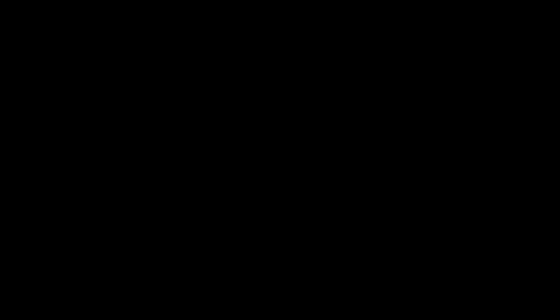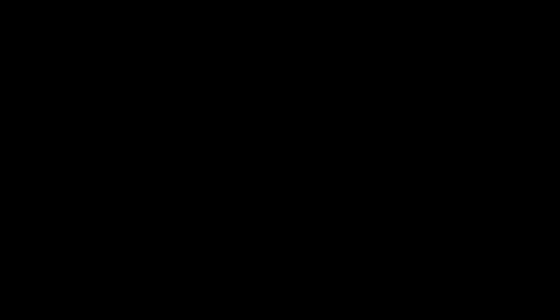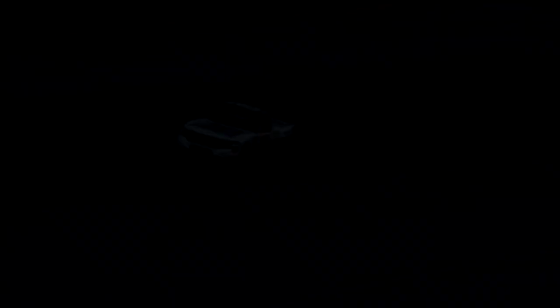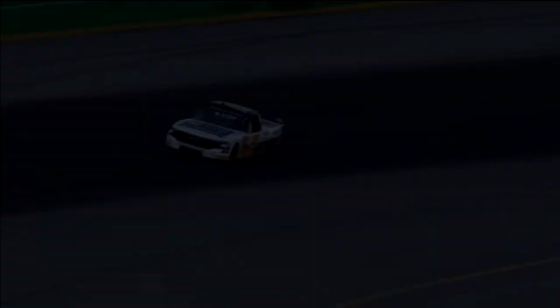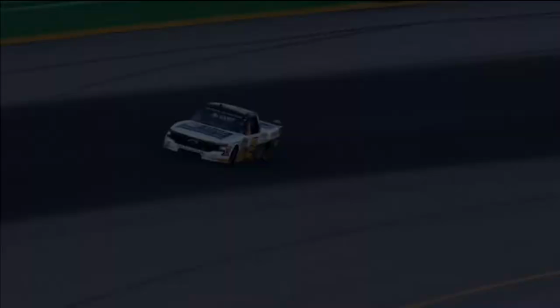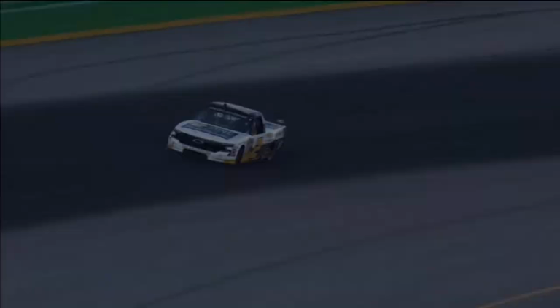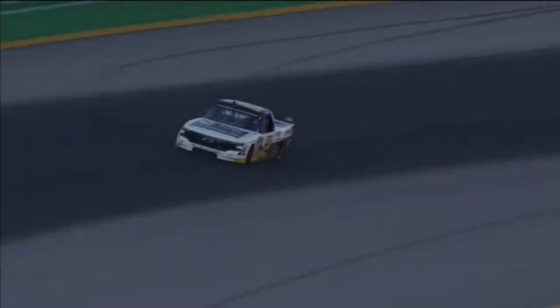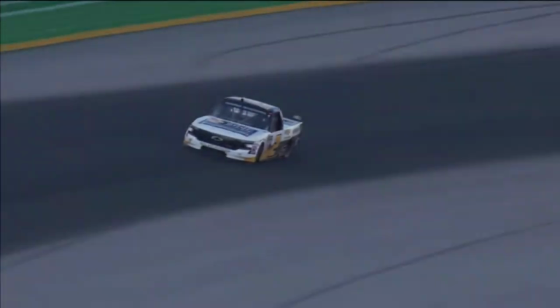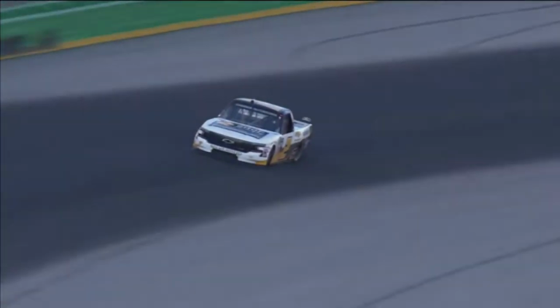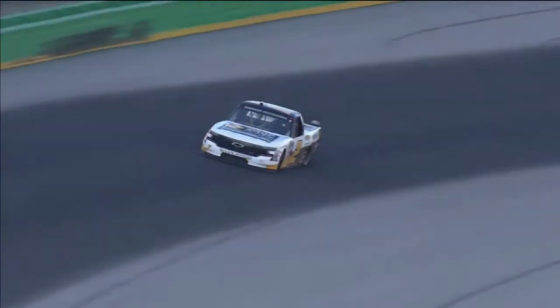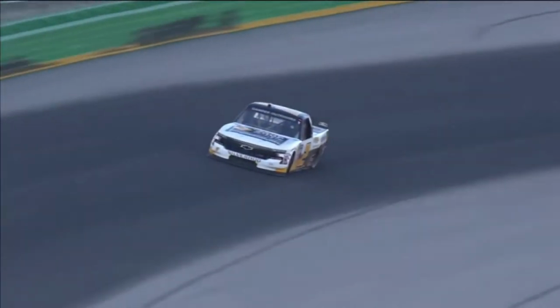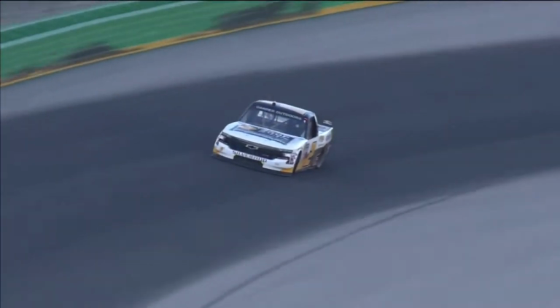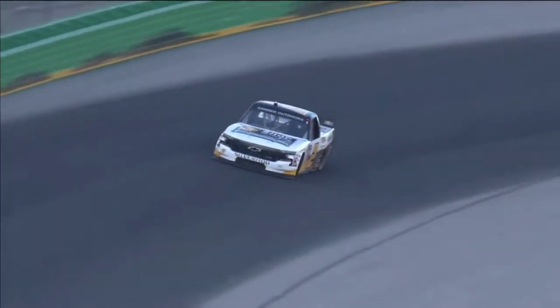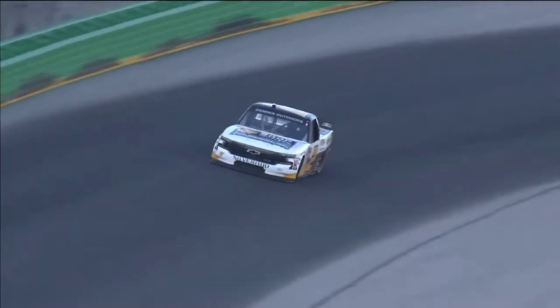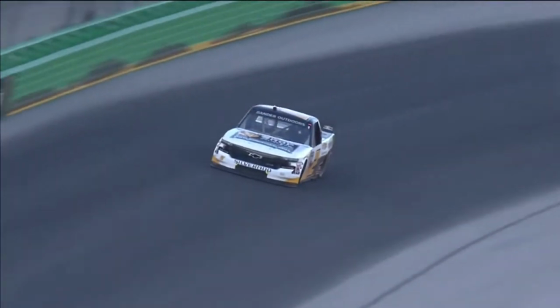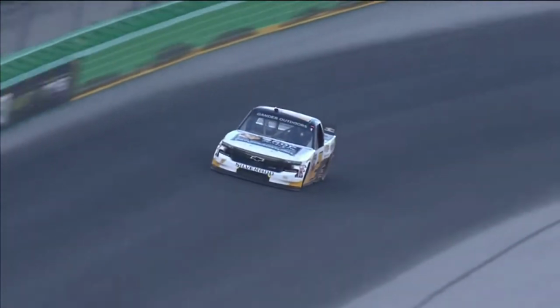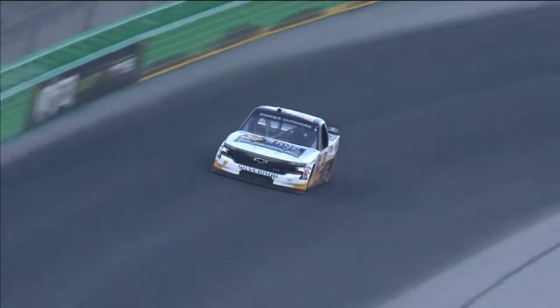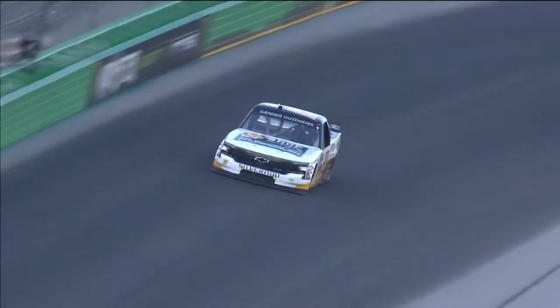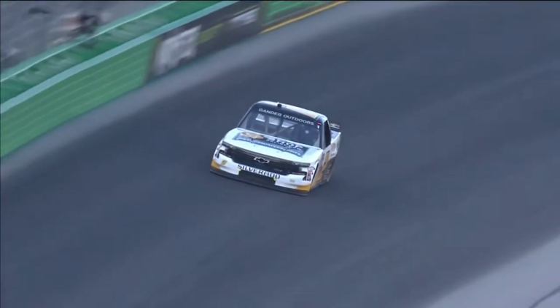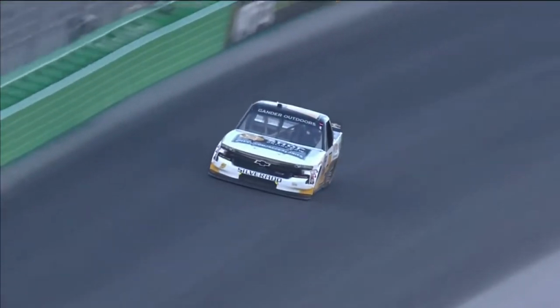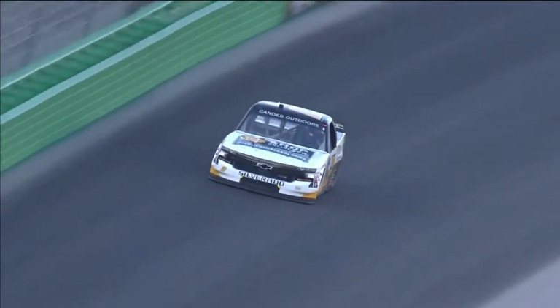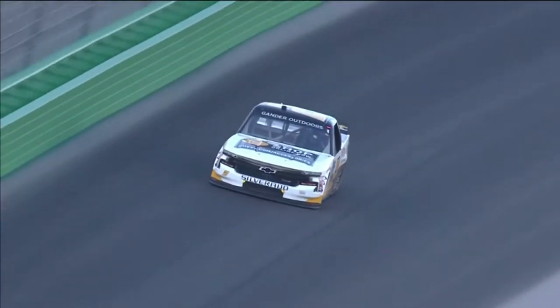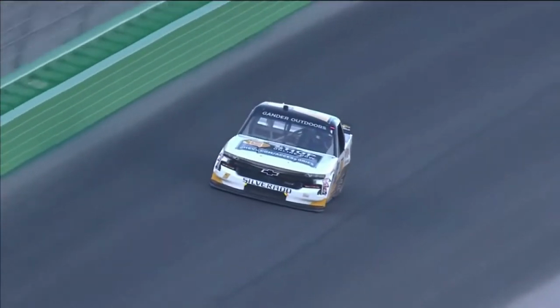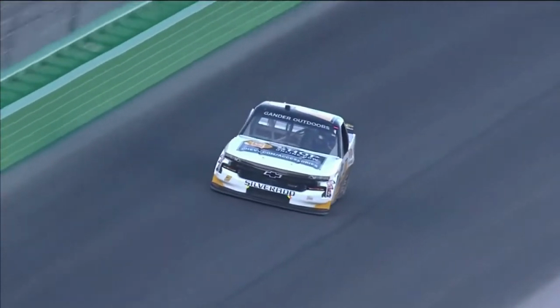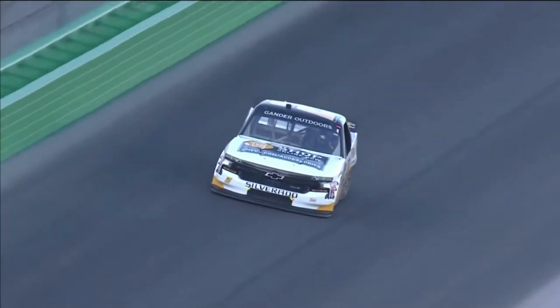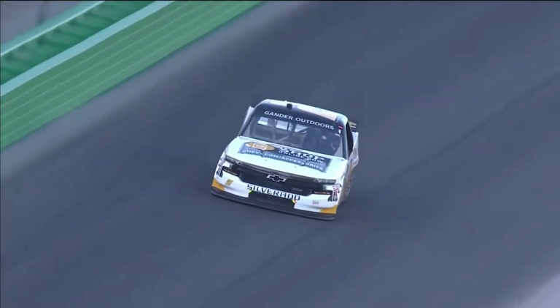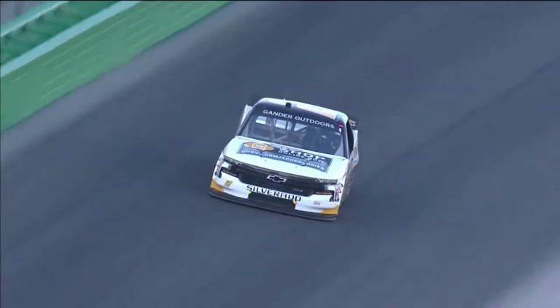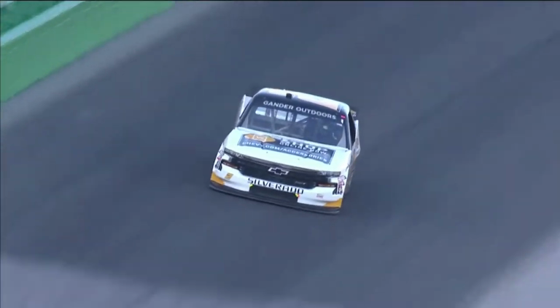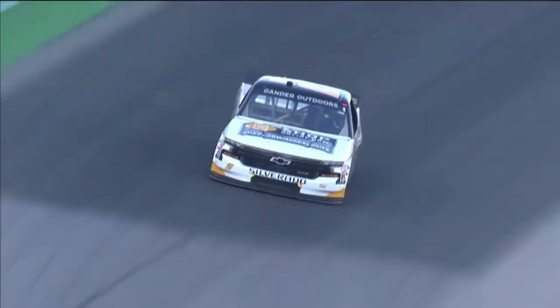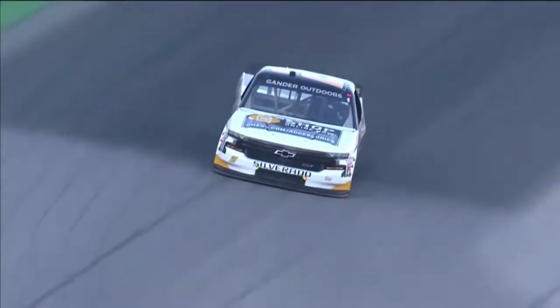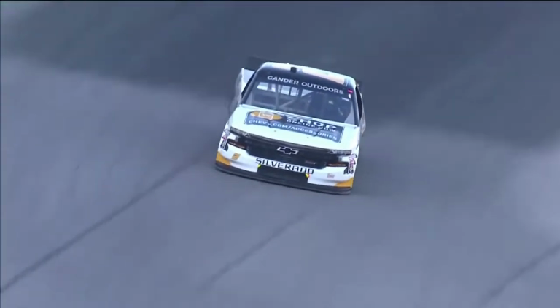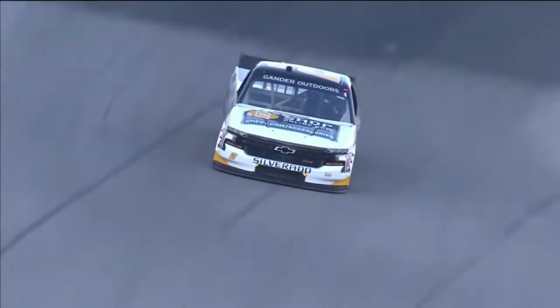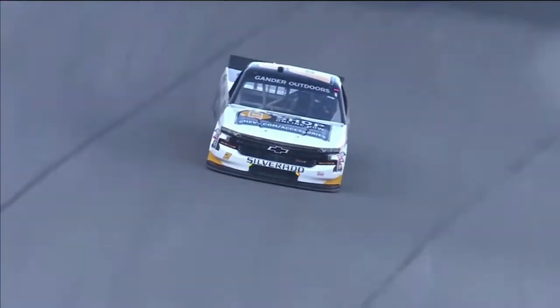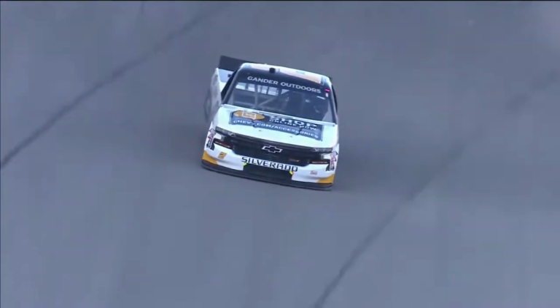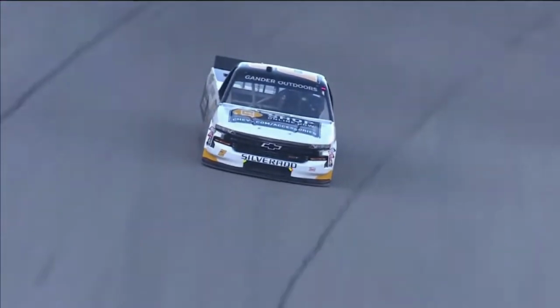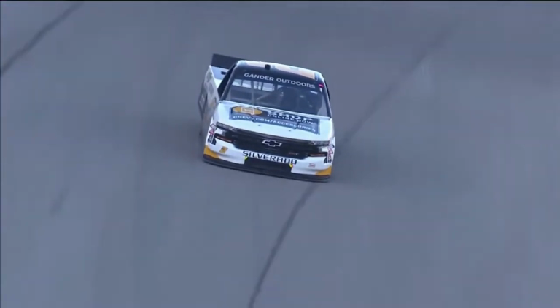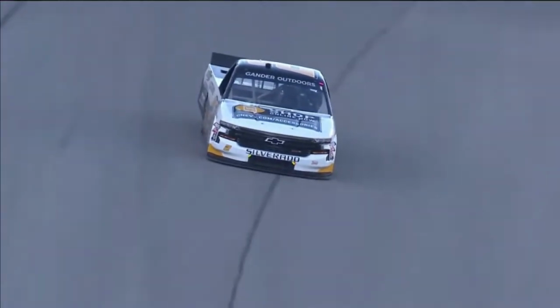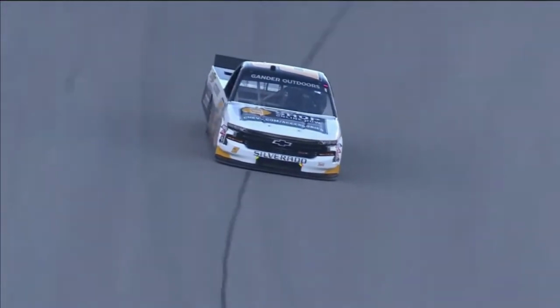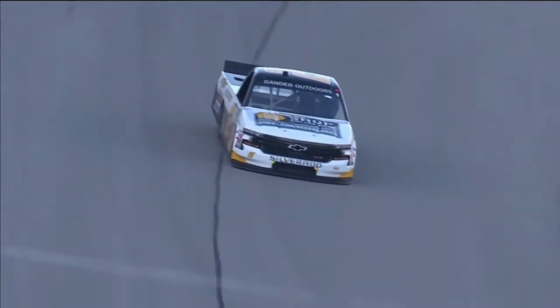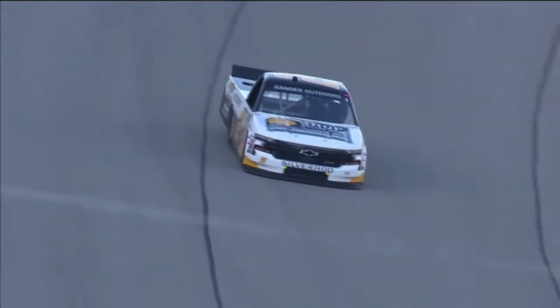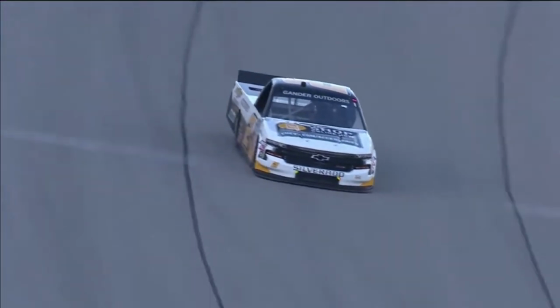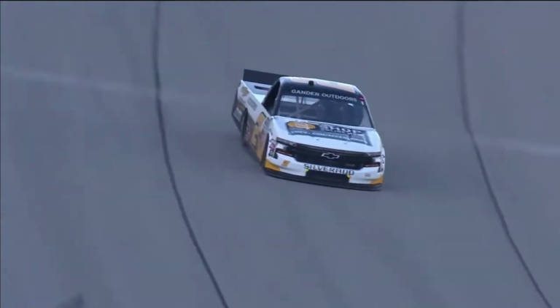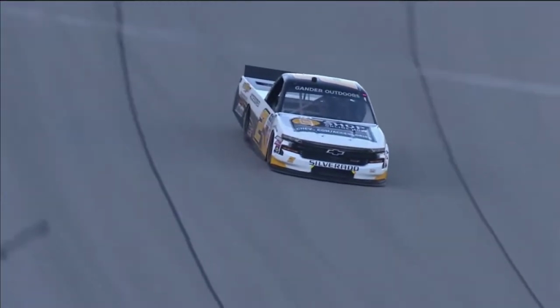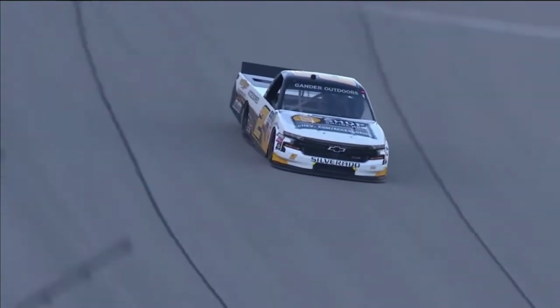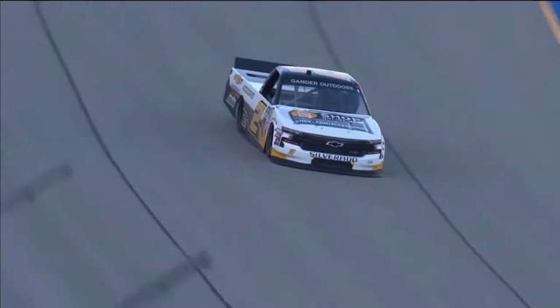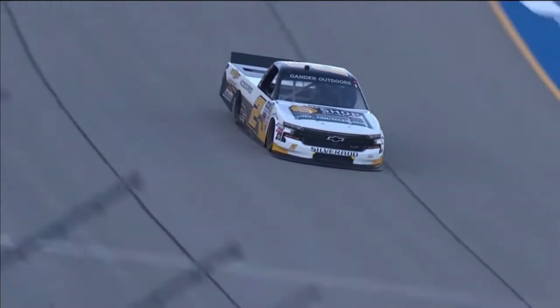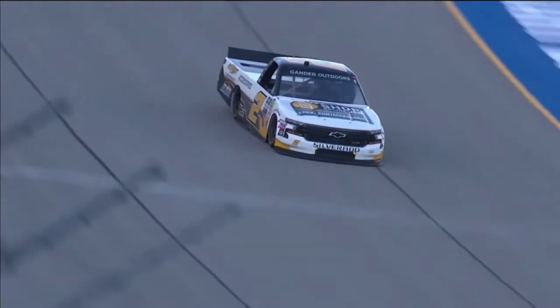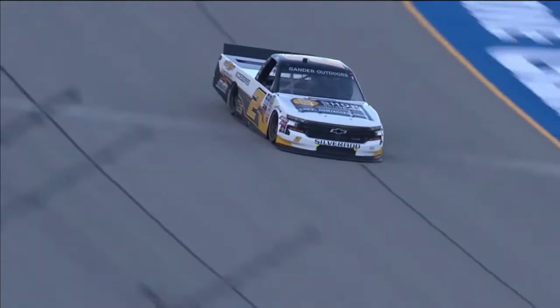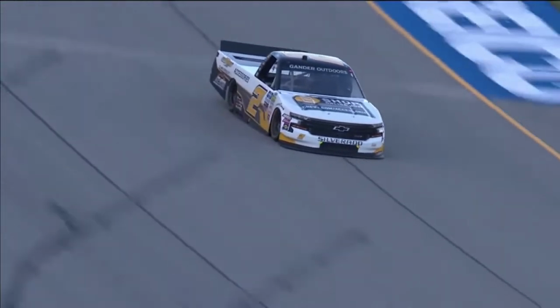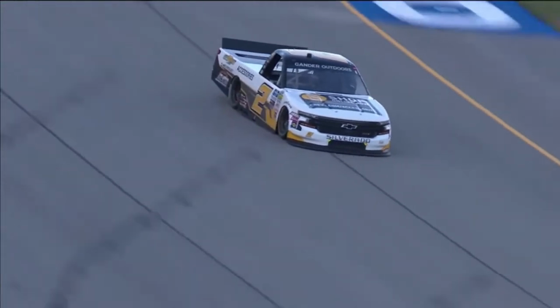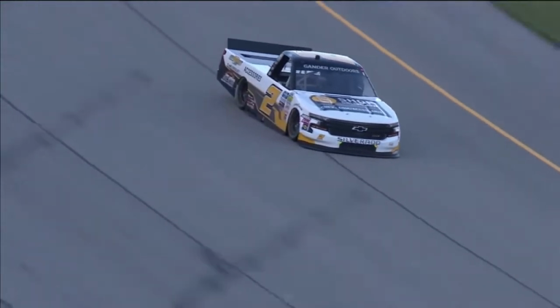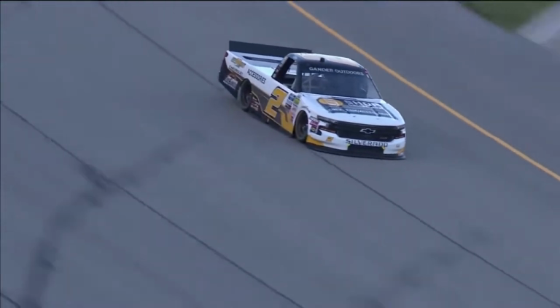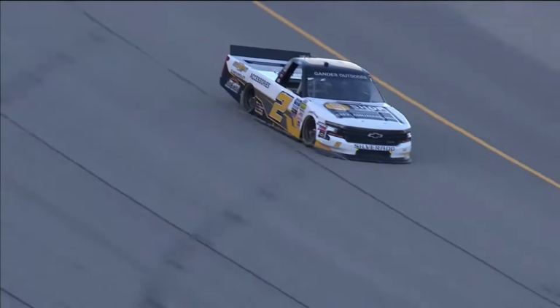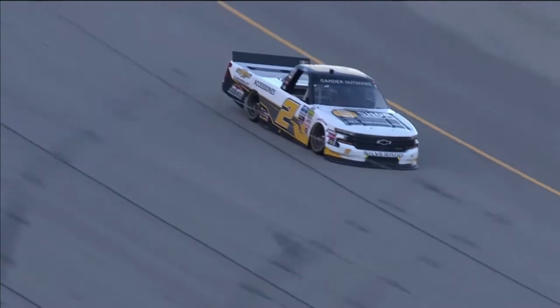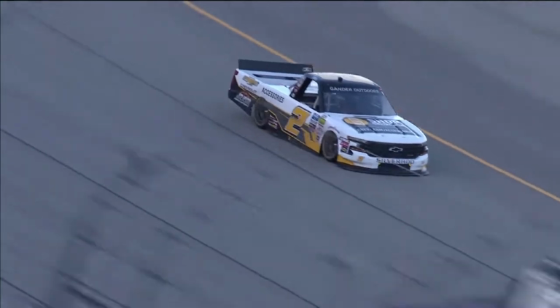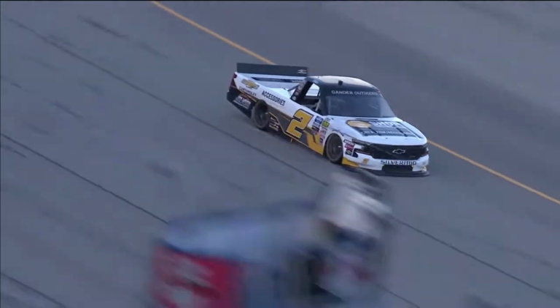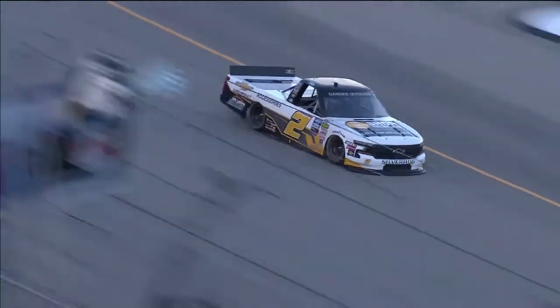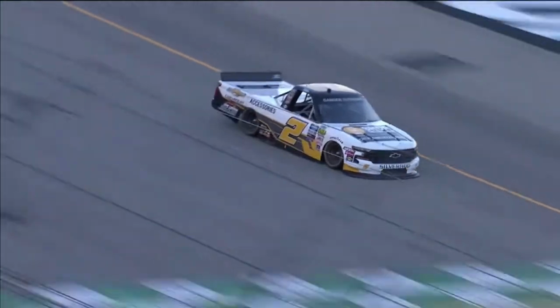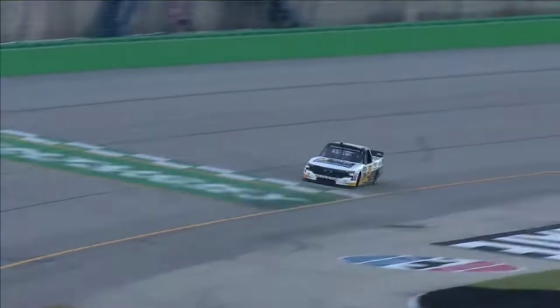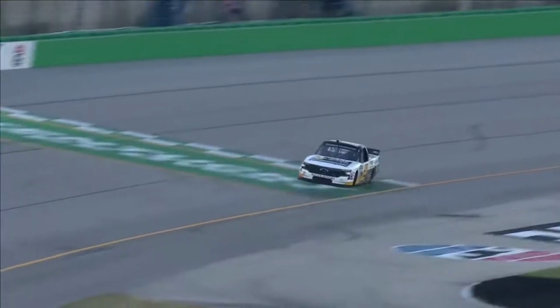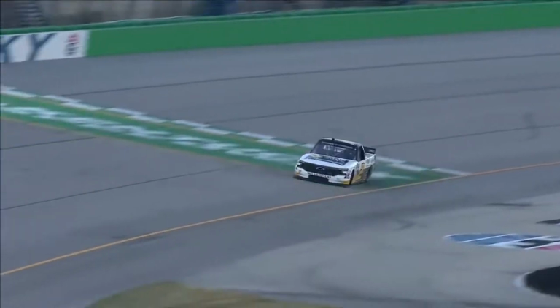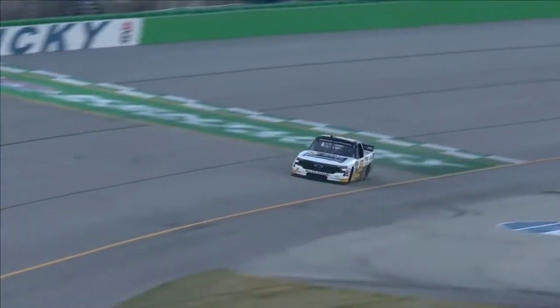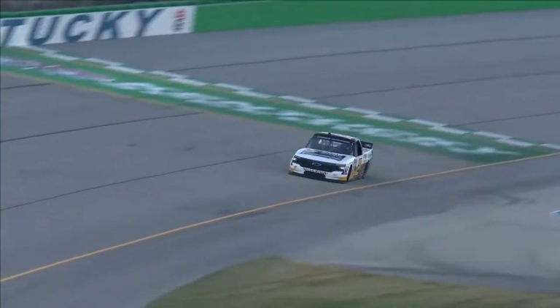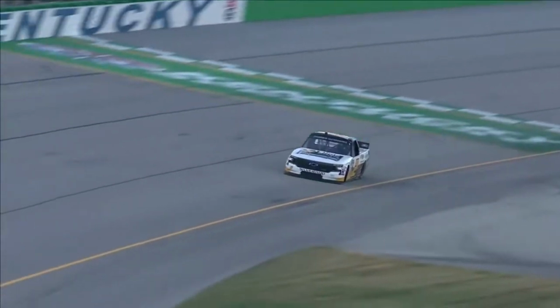Above the cut line, Ben Rhodes is running in the 15th spot, so he's obviously not going to get any stage points for this first stage.